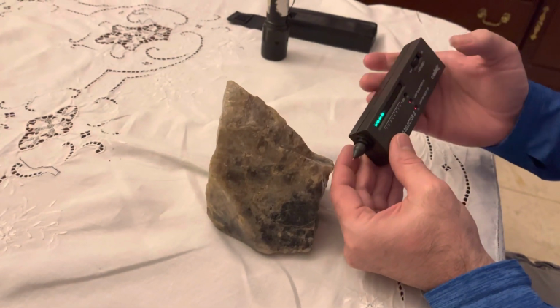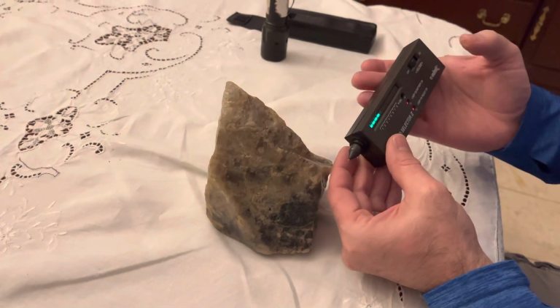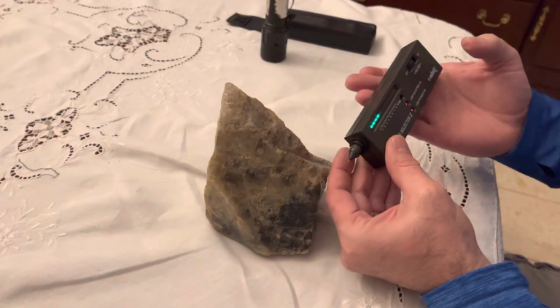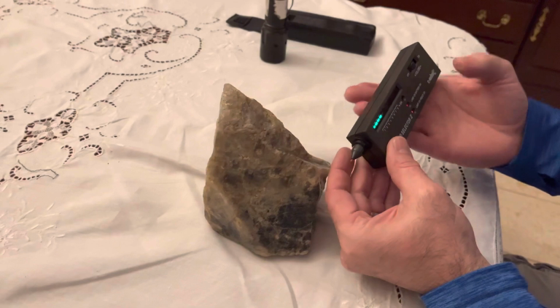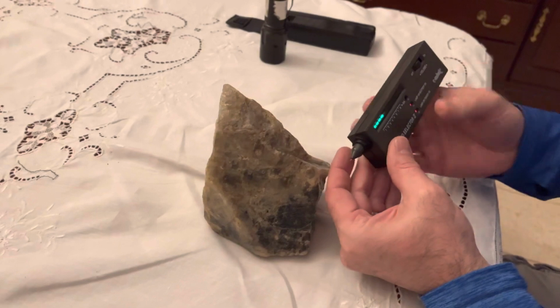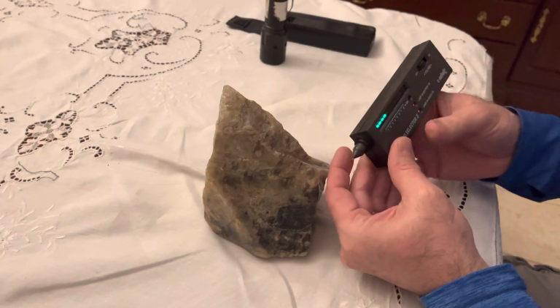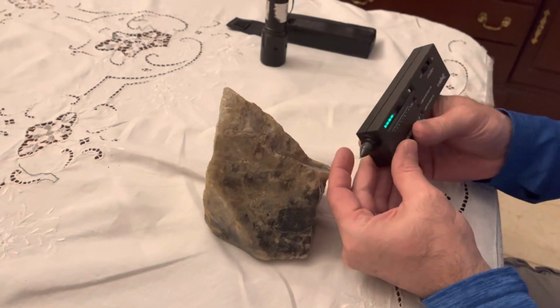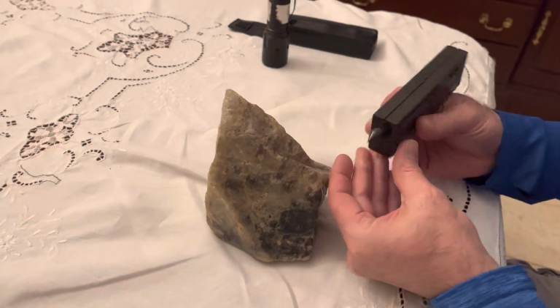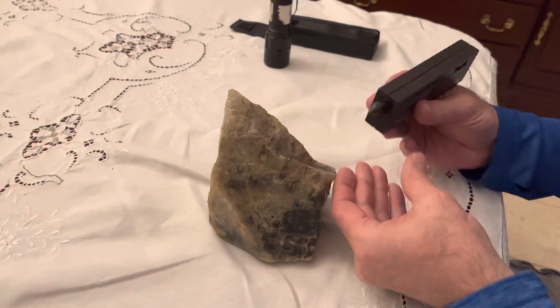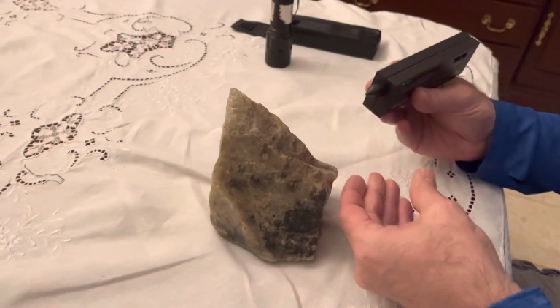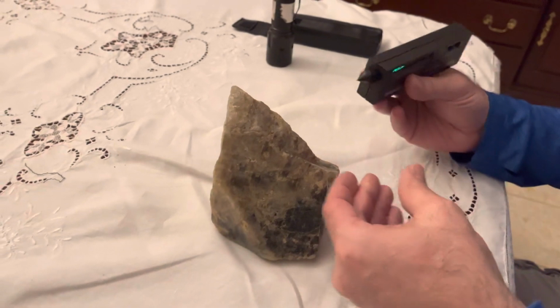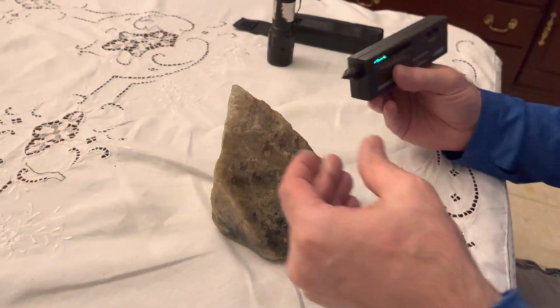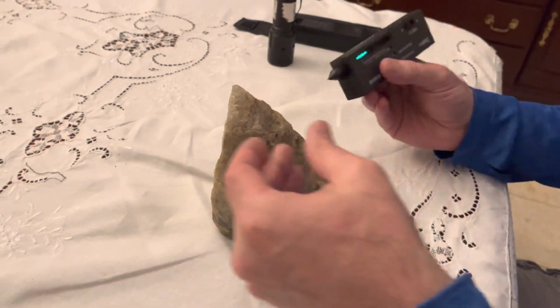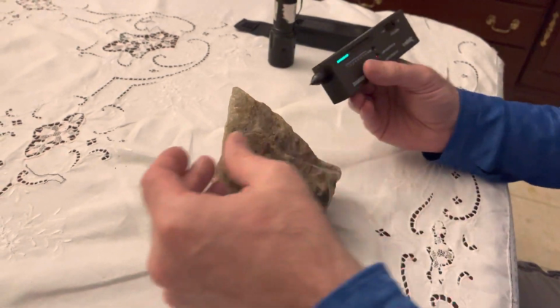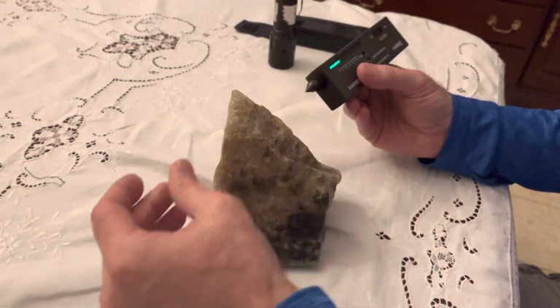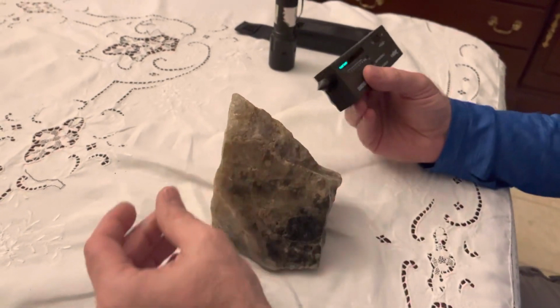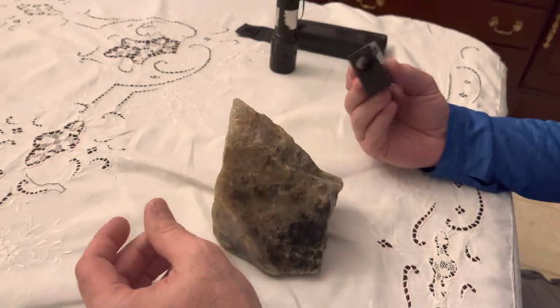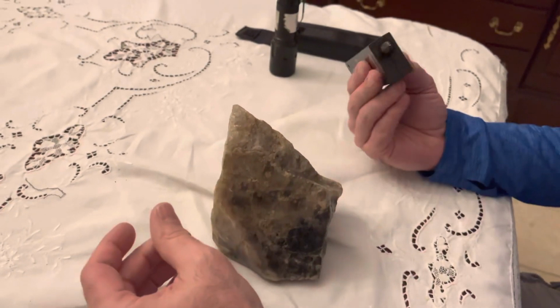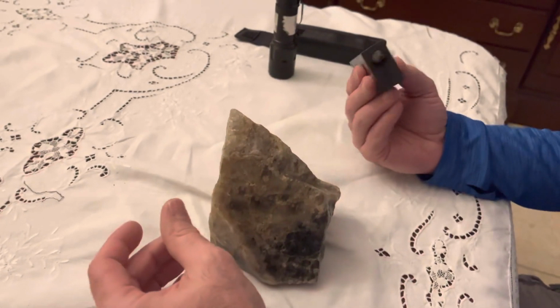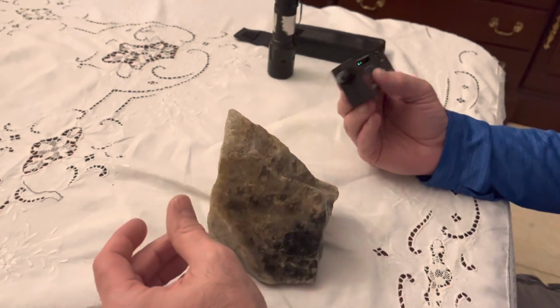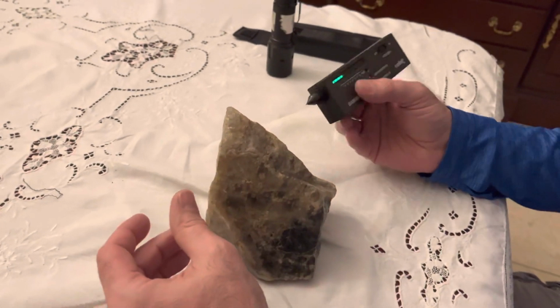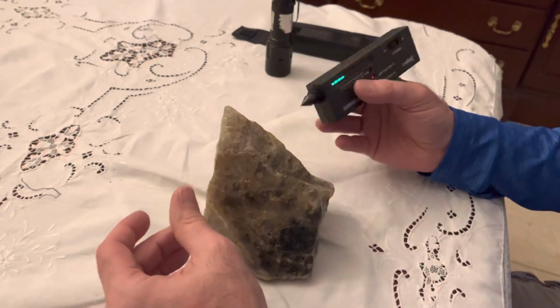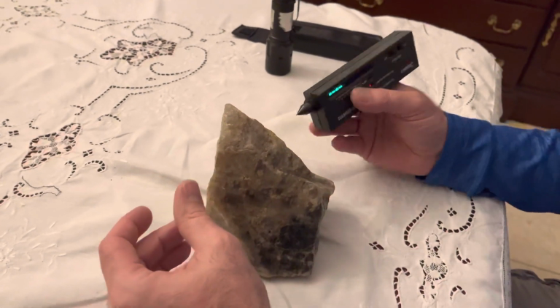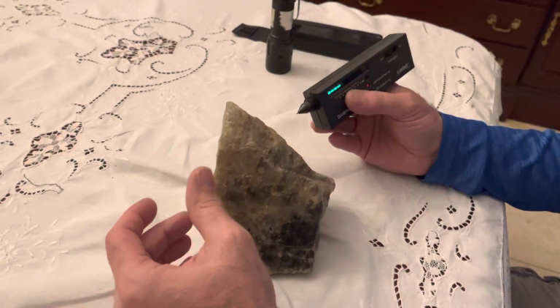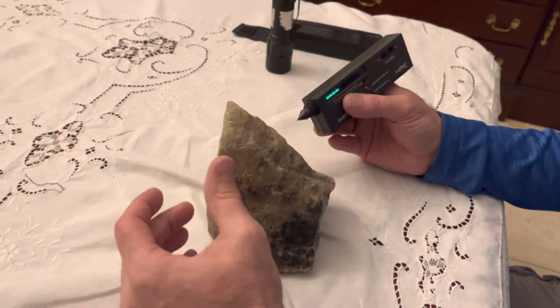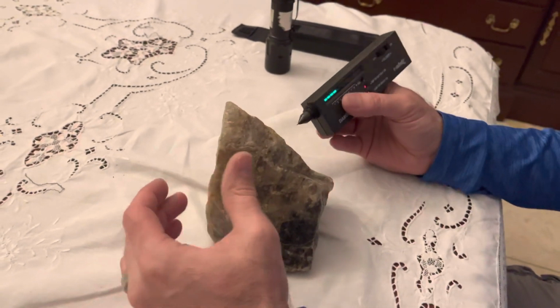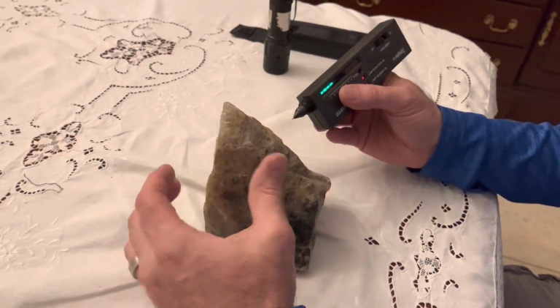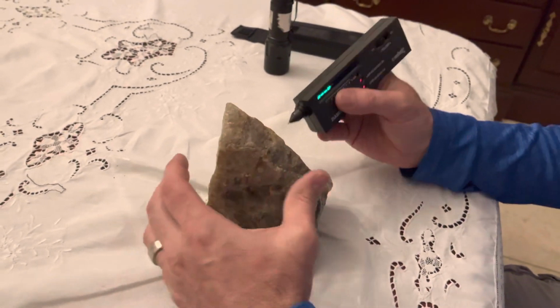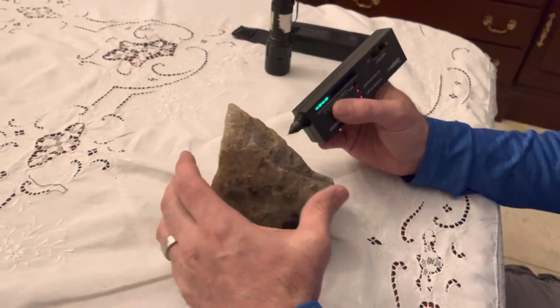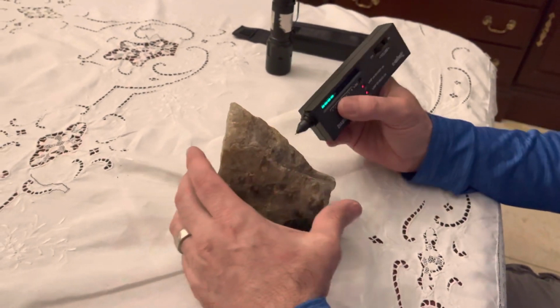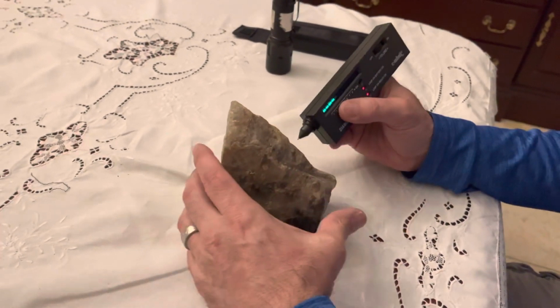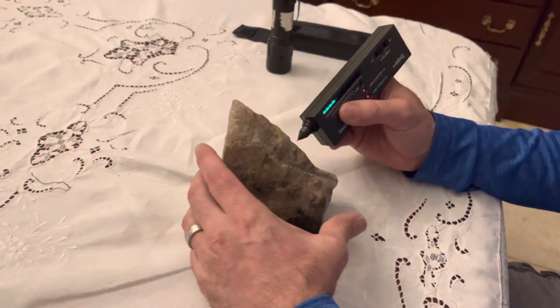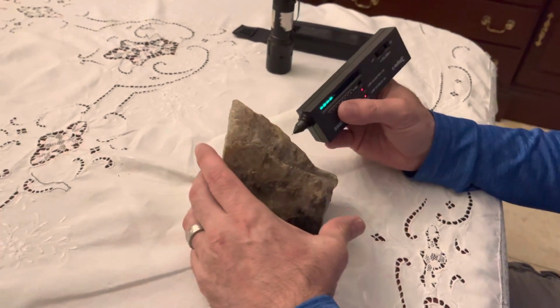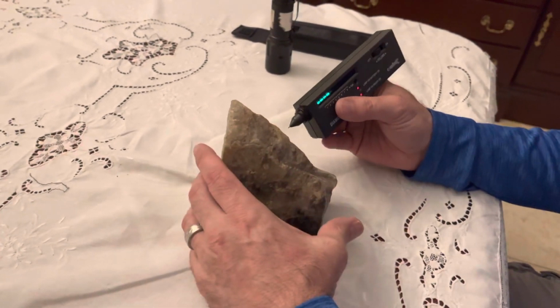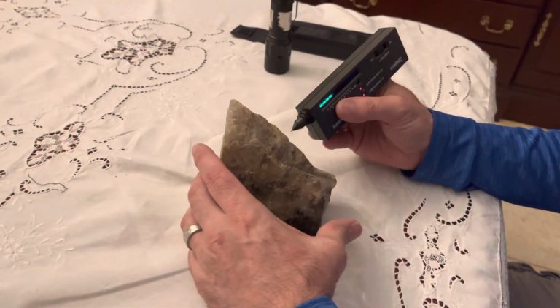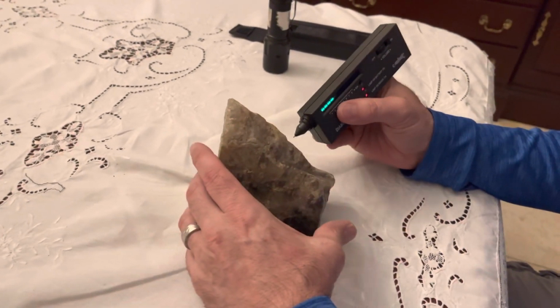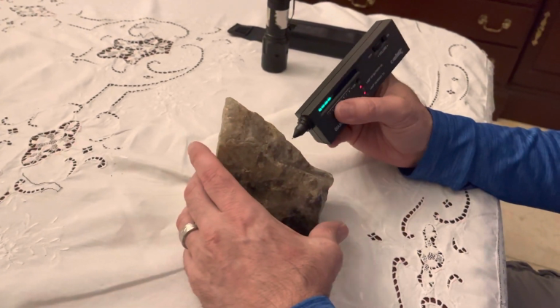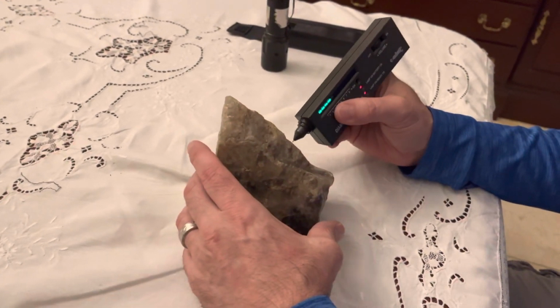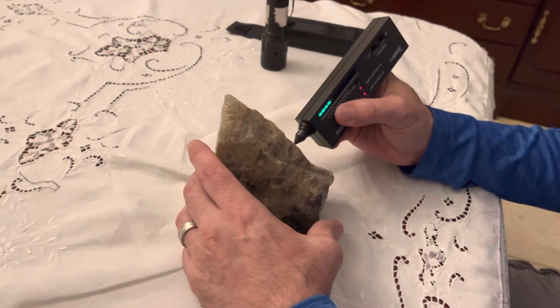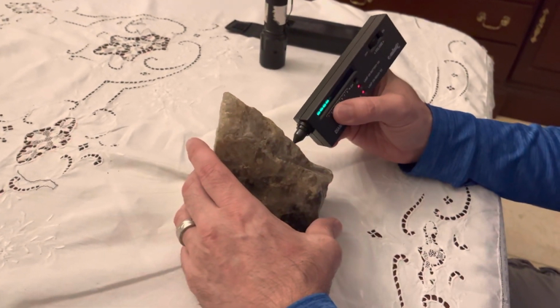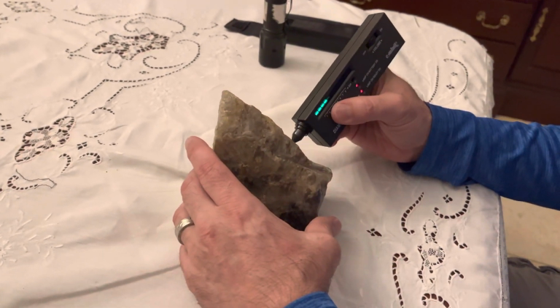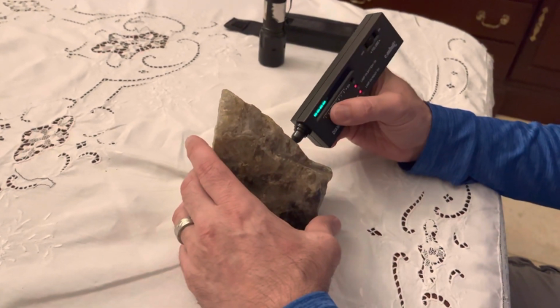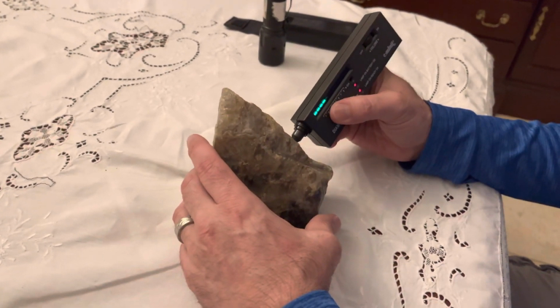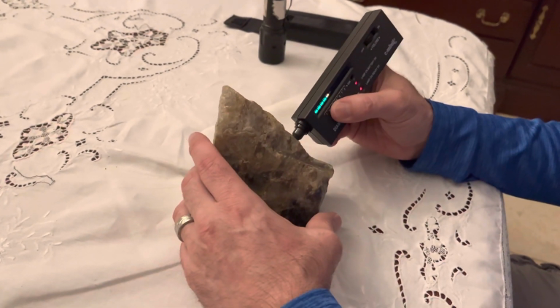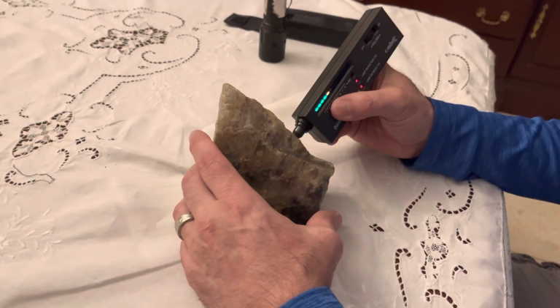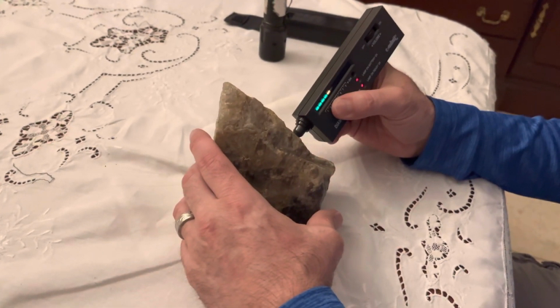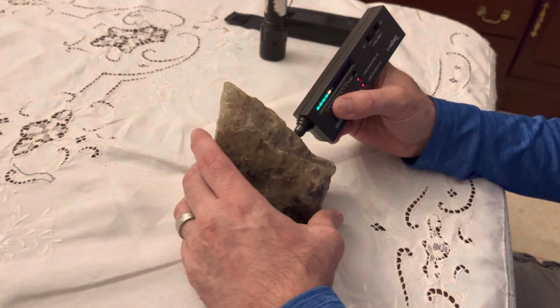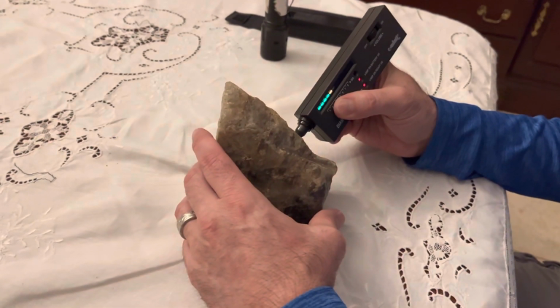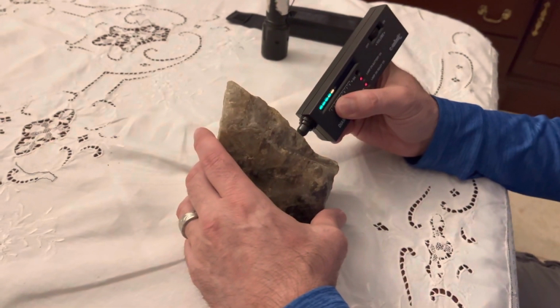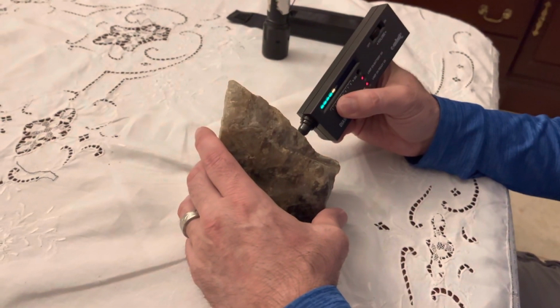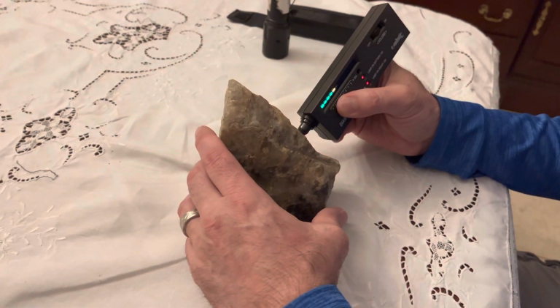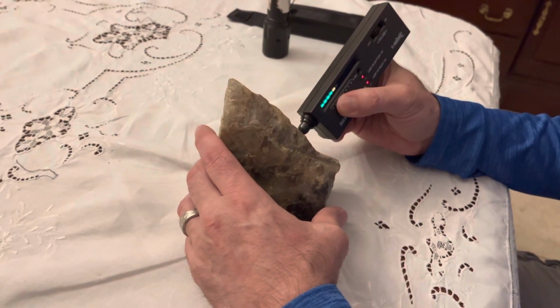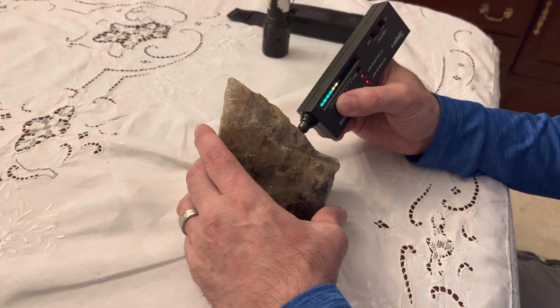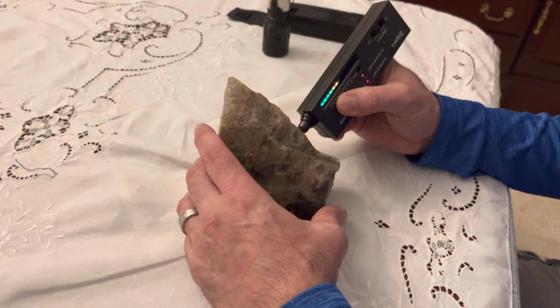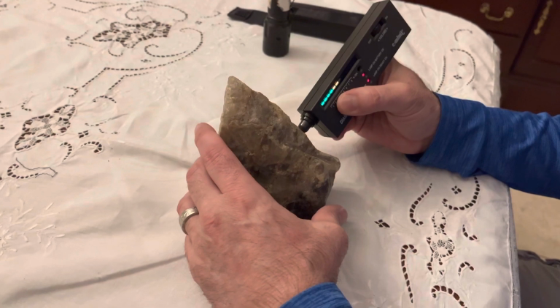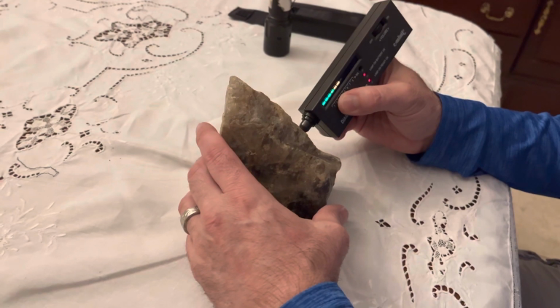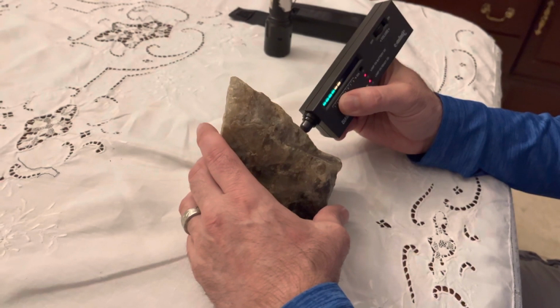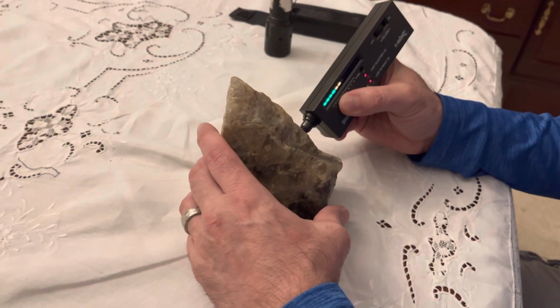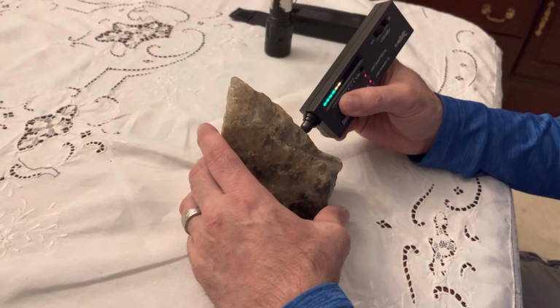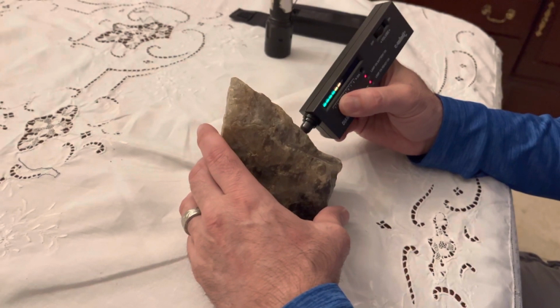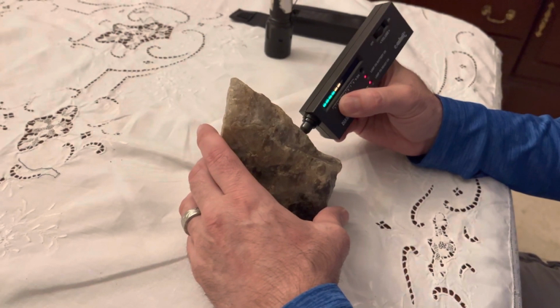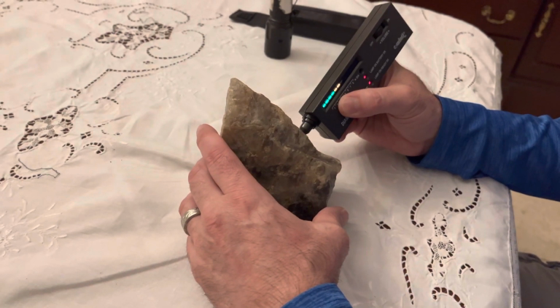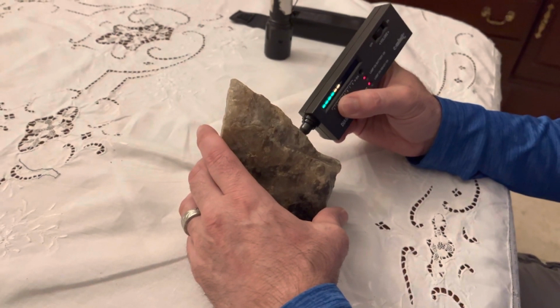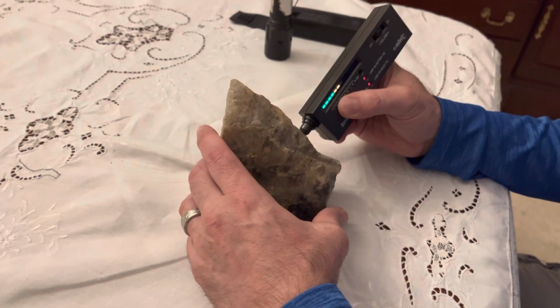I have it set on four because the instructions say for a rock this size and for the temperature range it should be set to four. For the most part I do get seven and sometimes six. This tester costs, I think, close to $20.